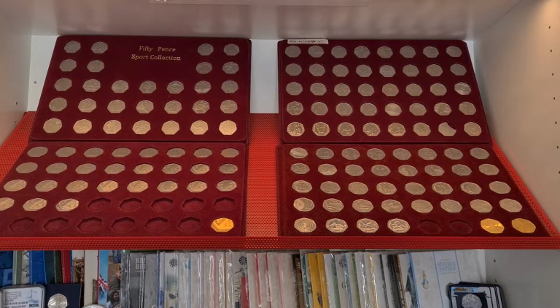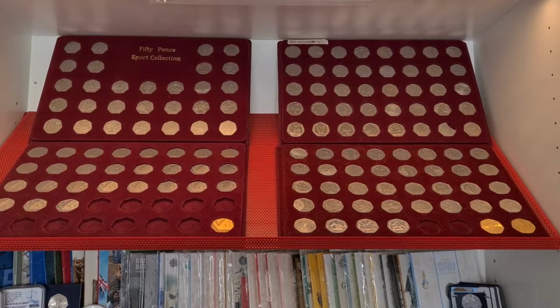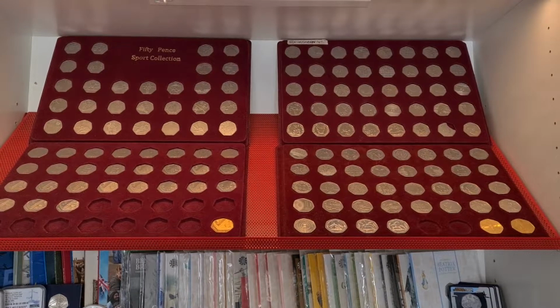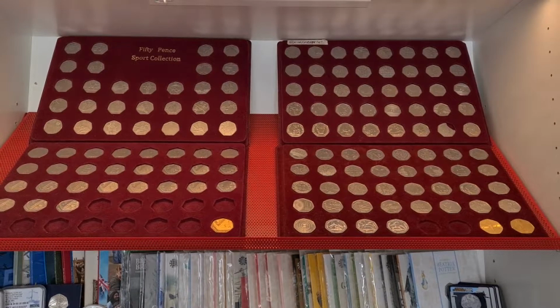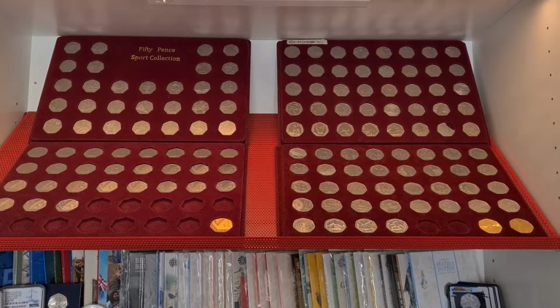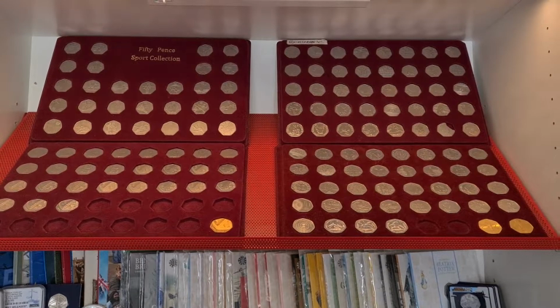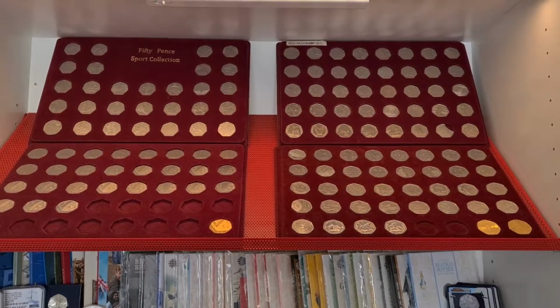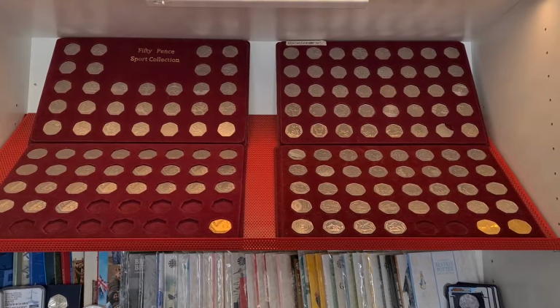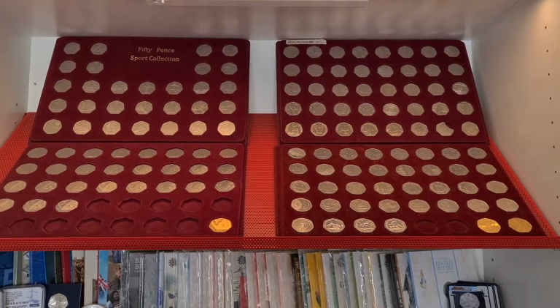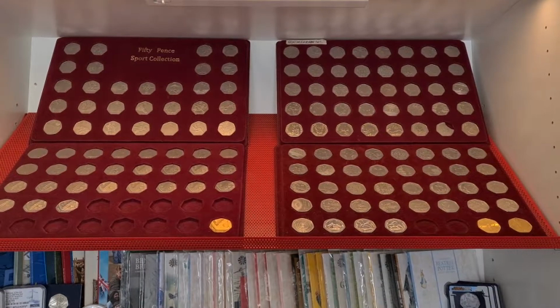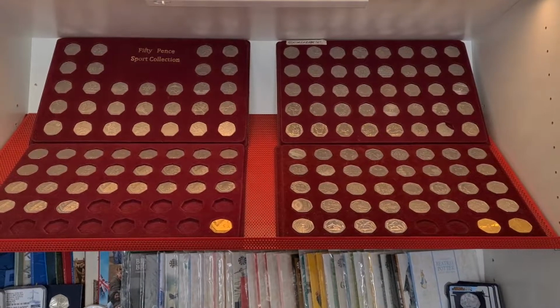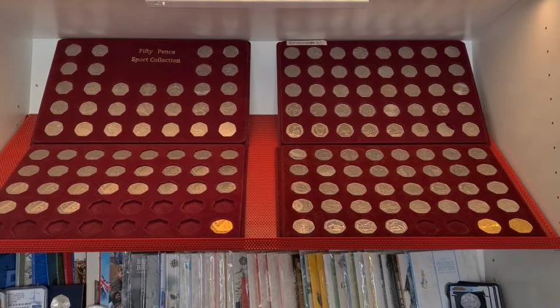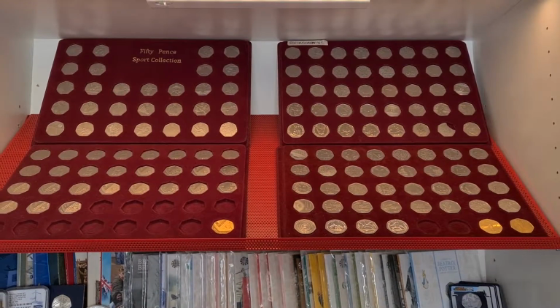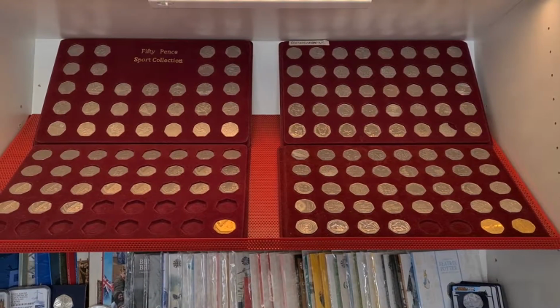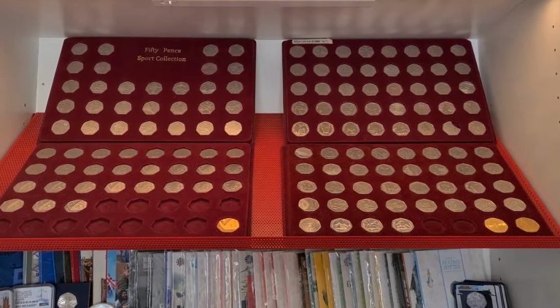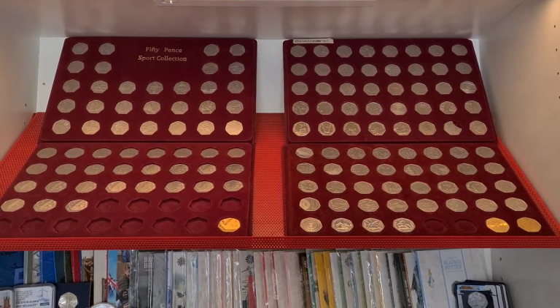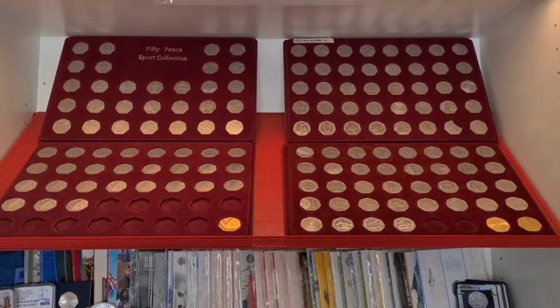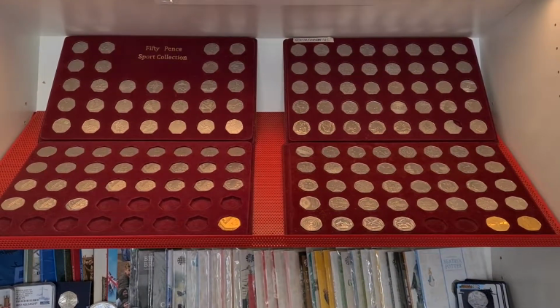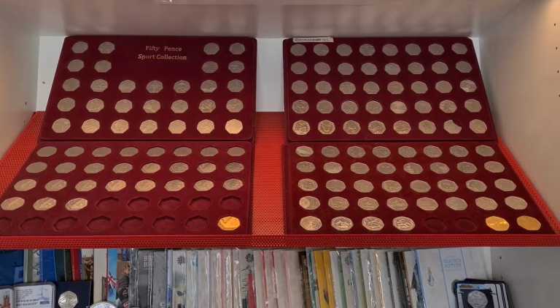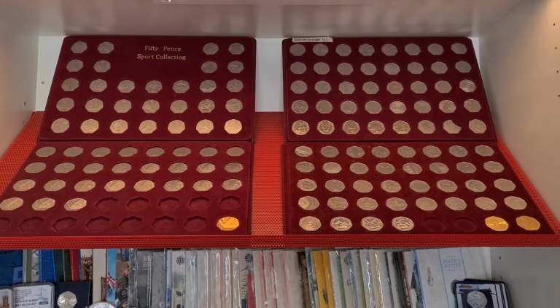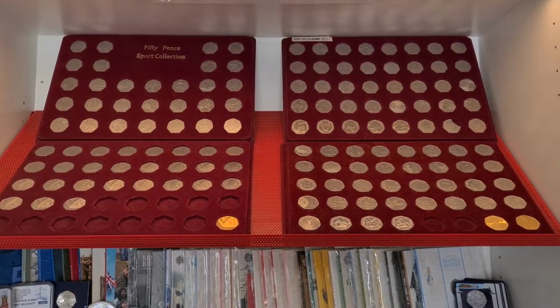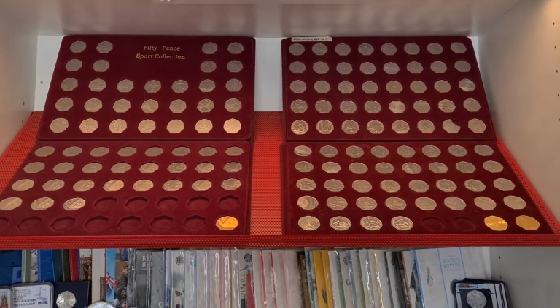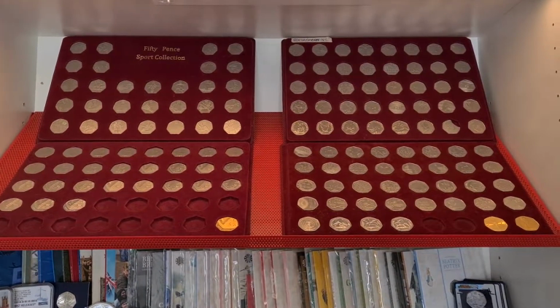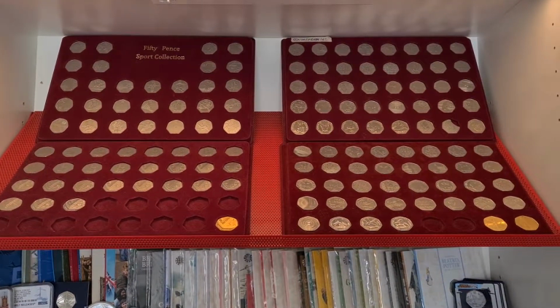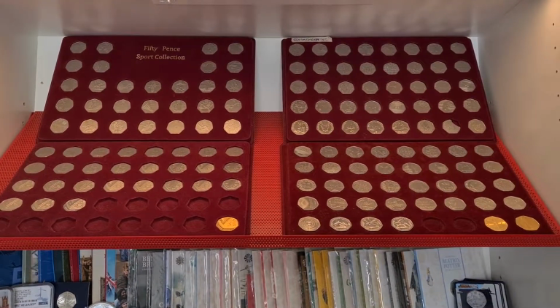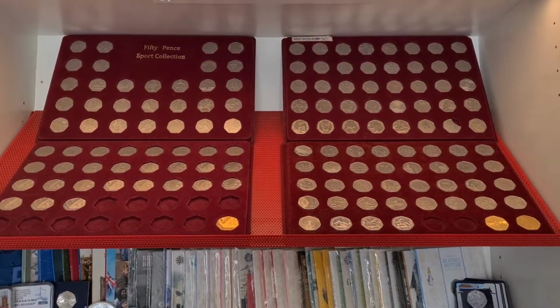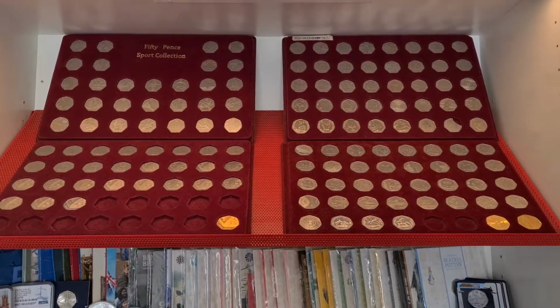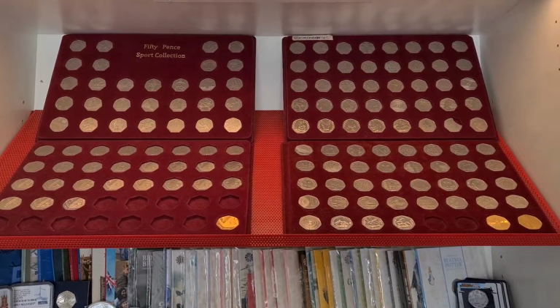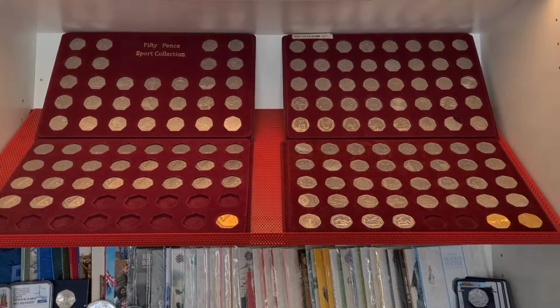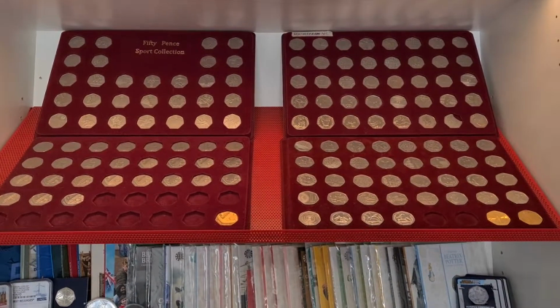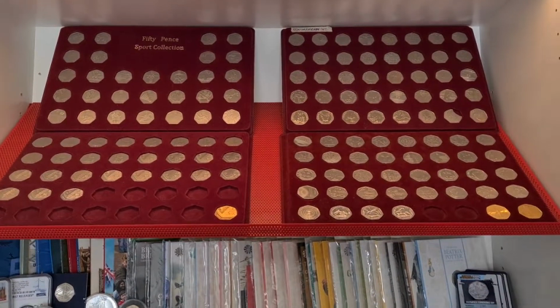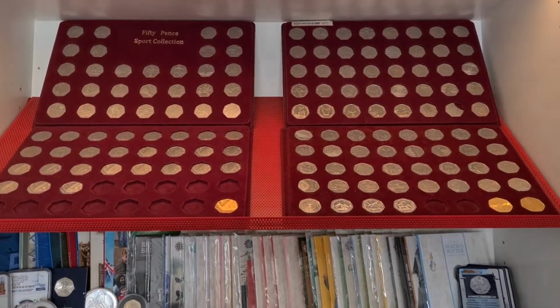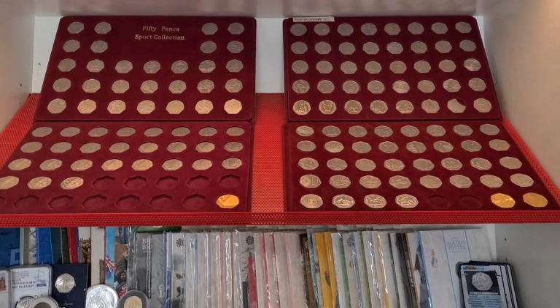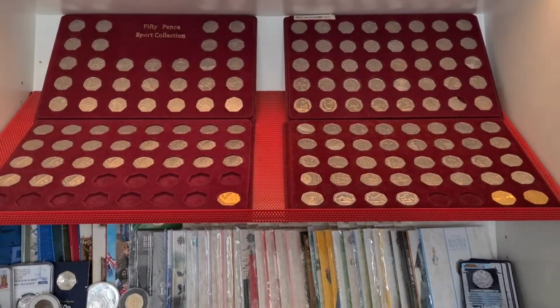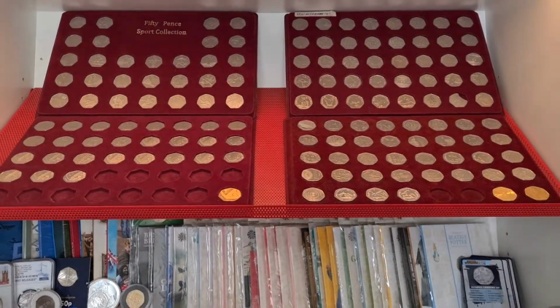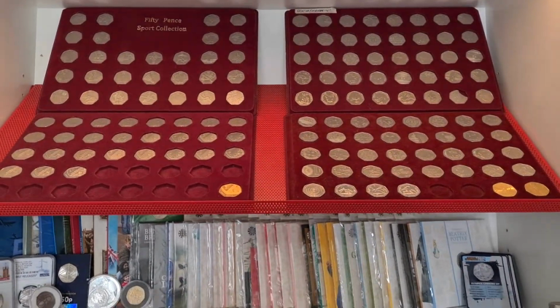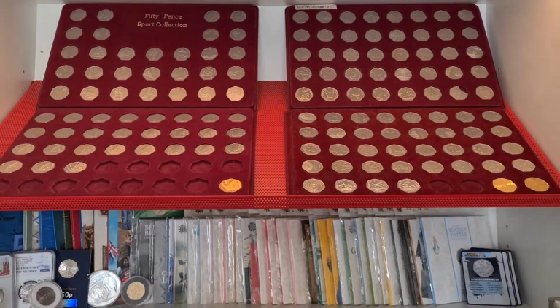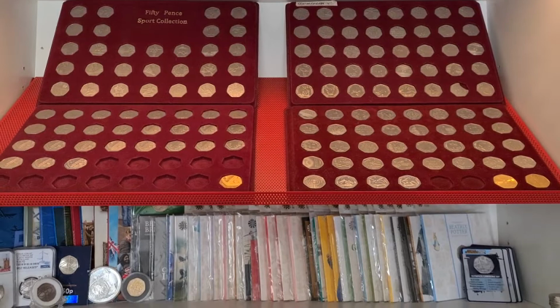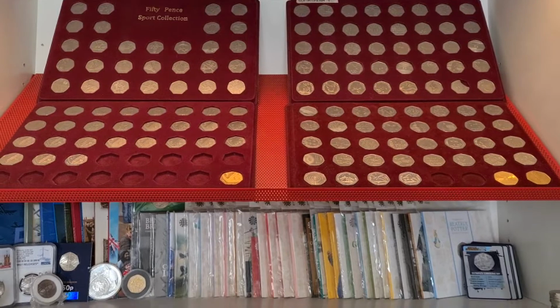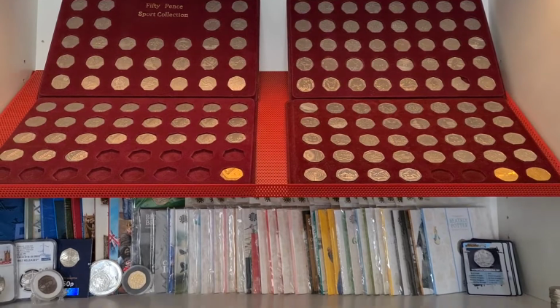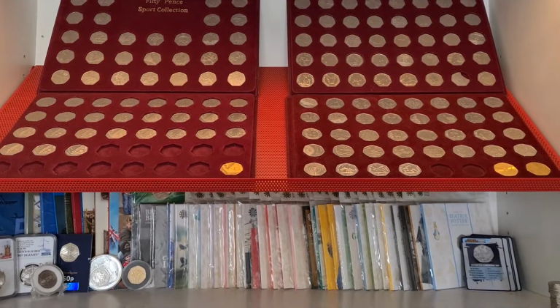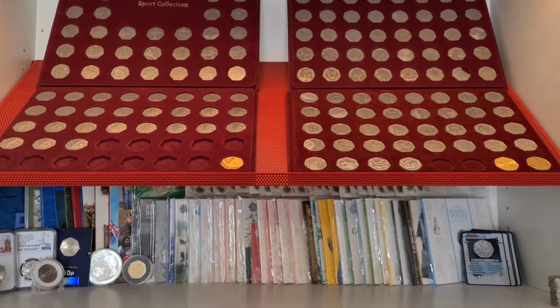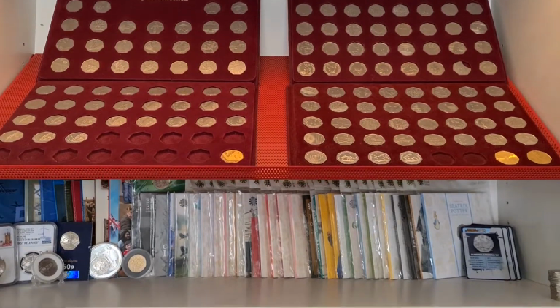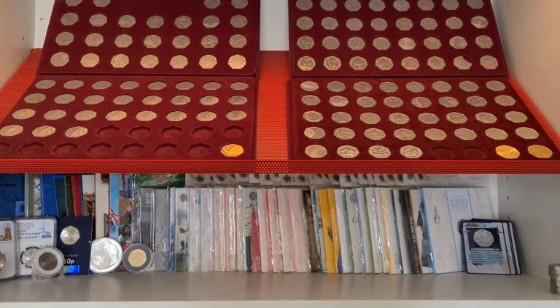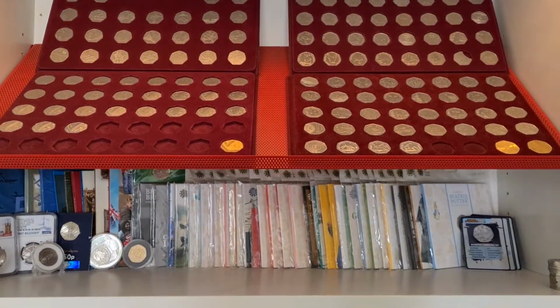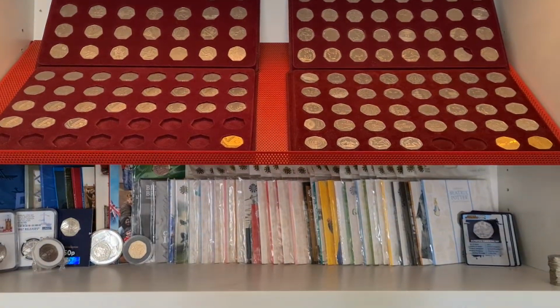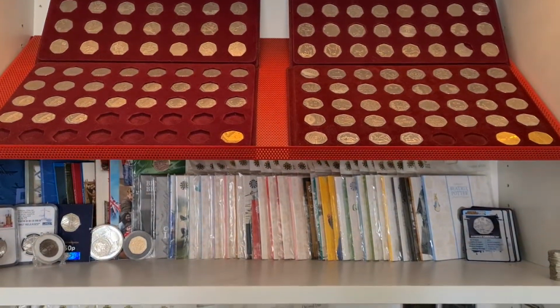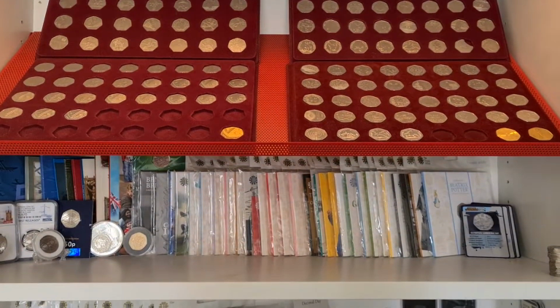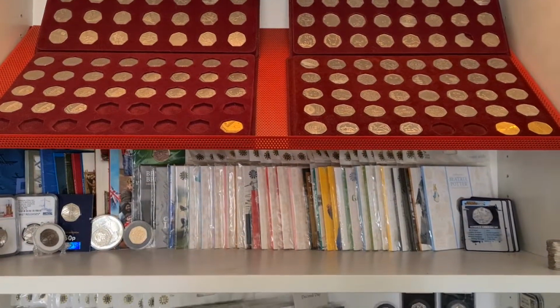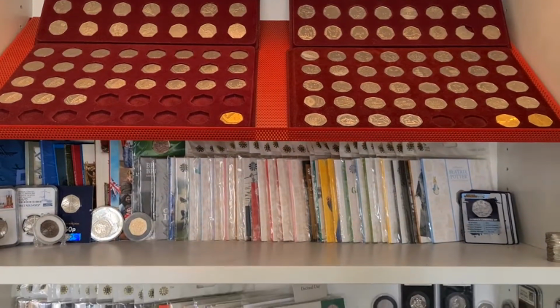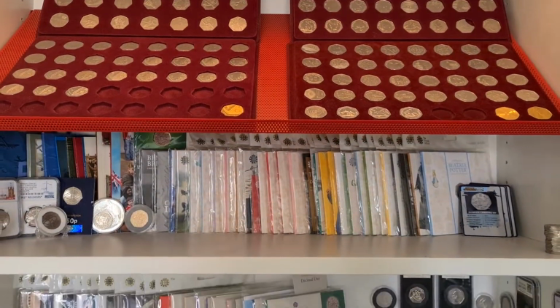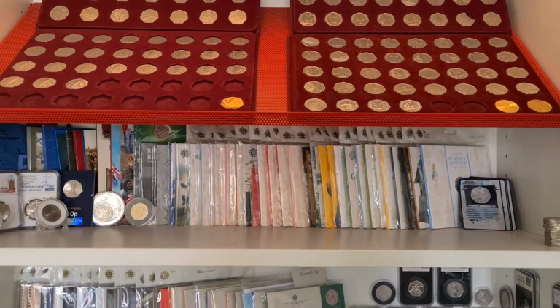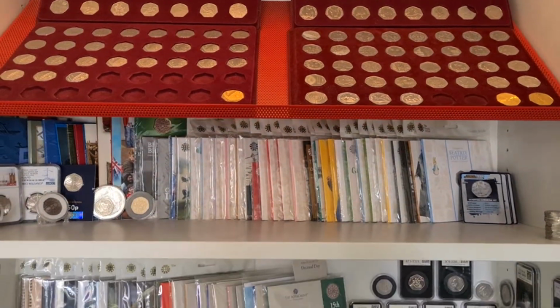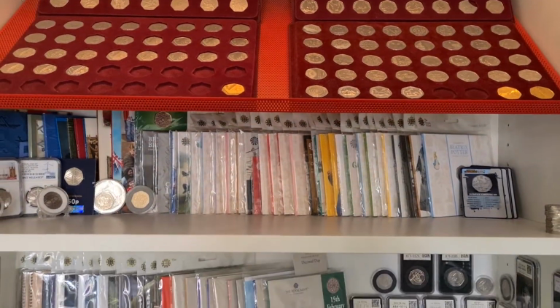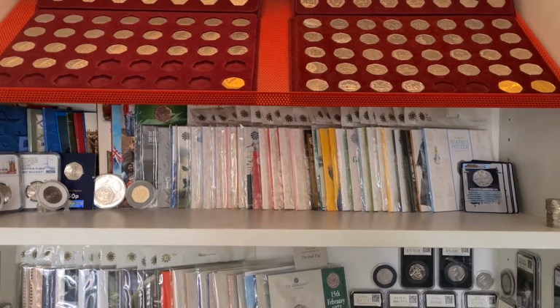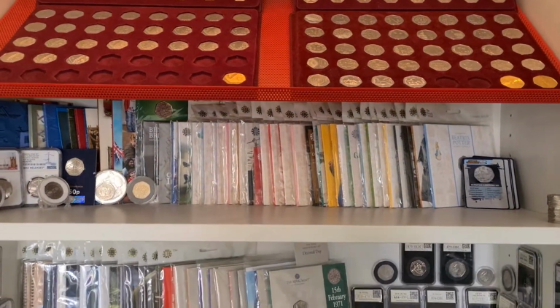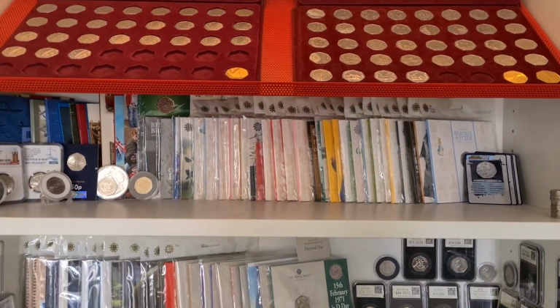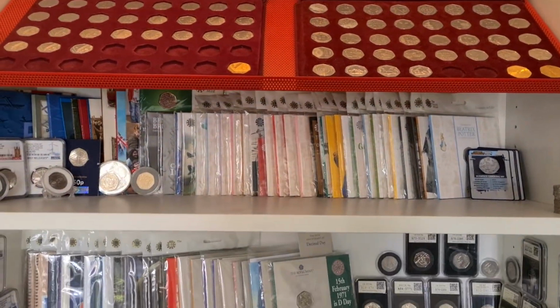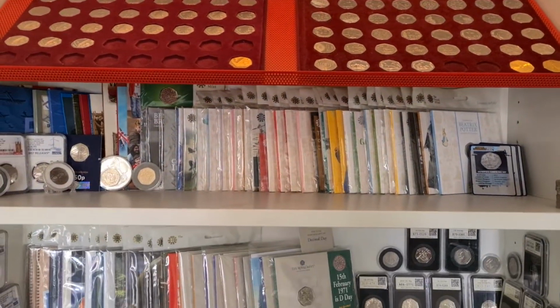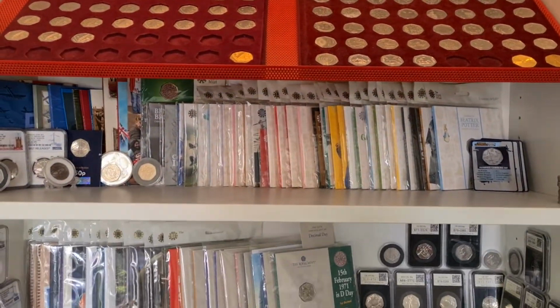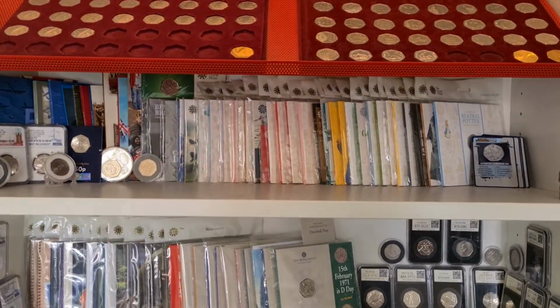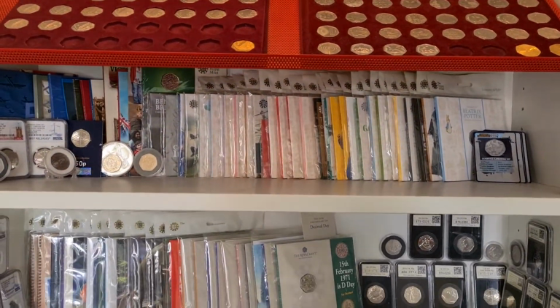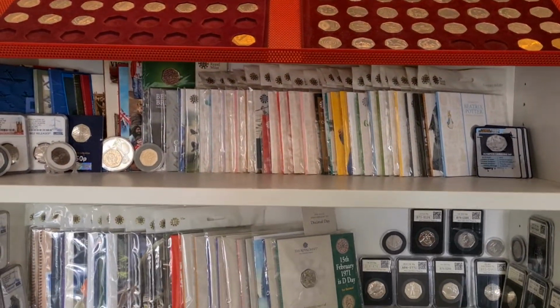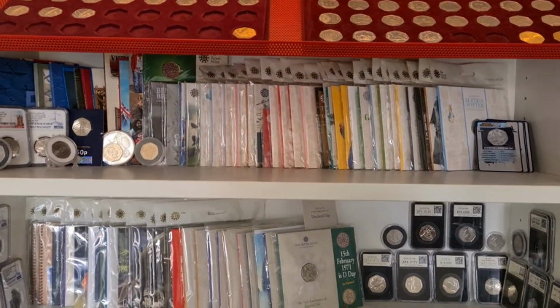Good afternoon fellow coin collectors. Coinsnatcher here with a quick update on the 50p collection.